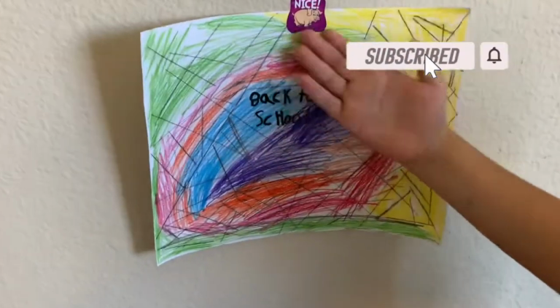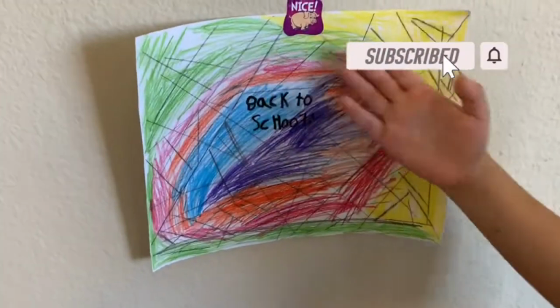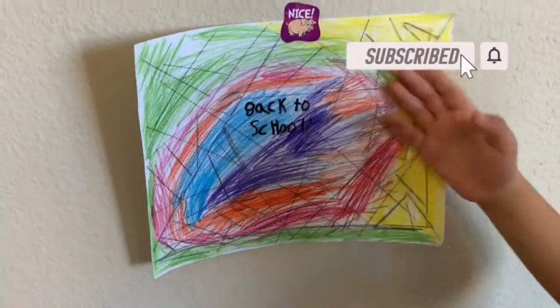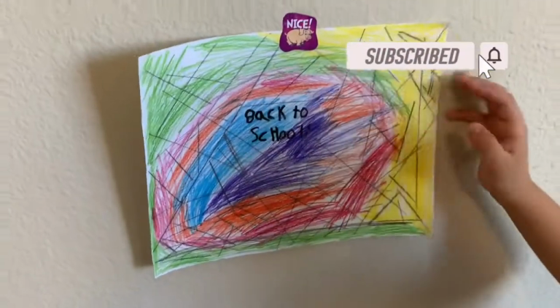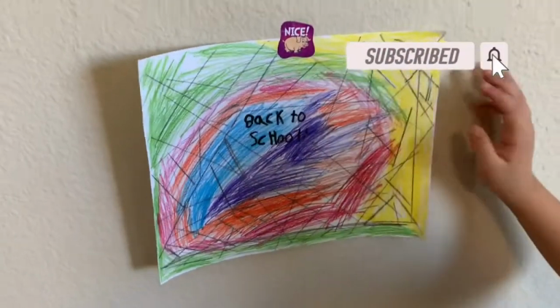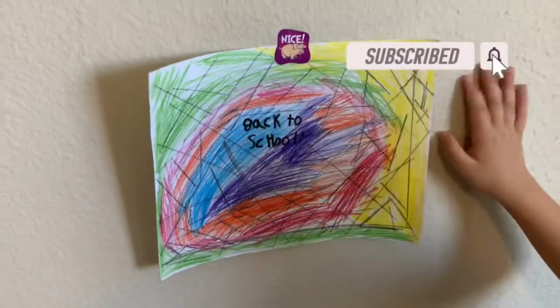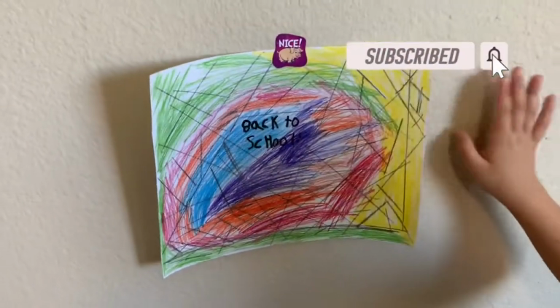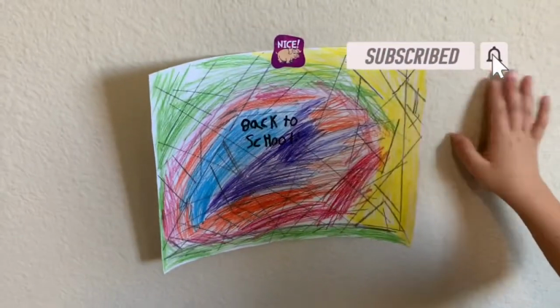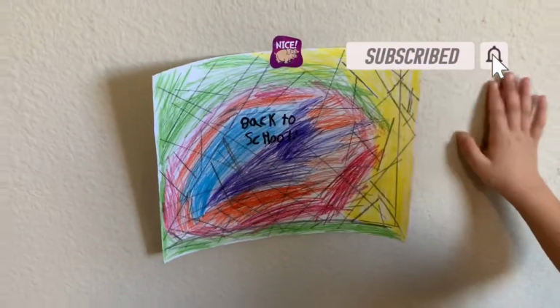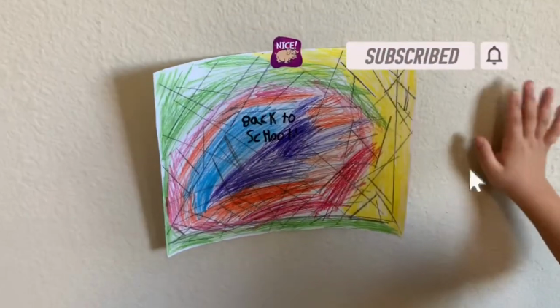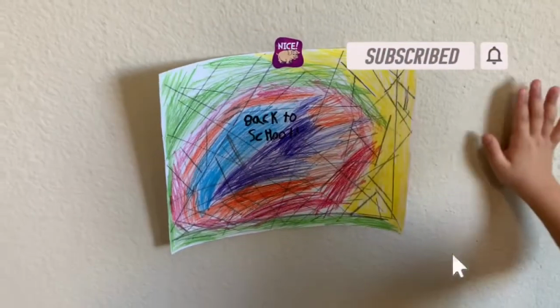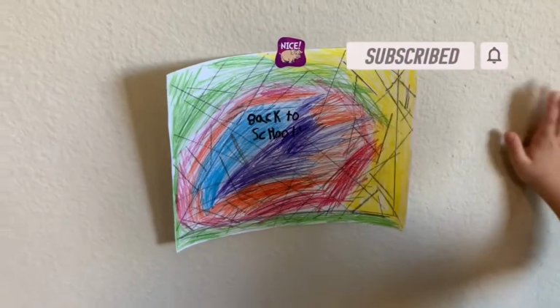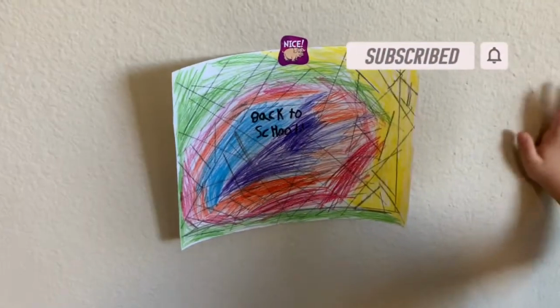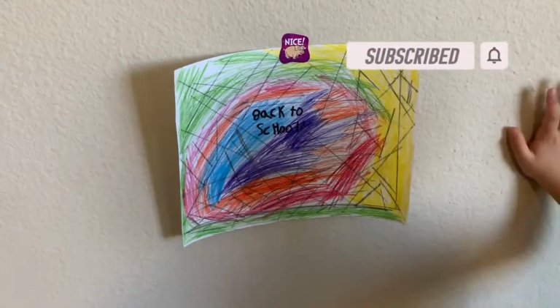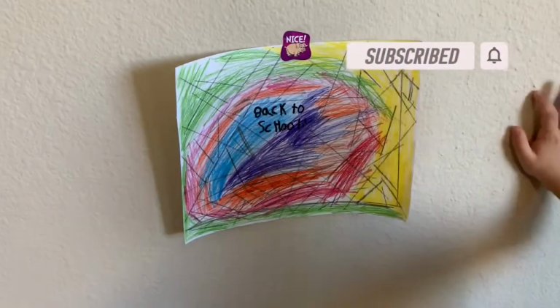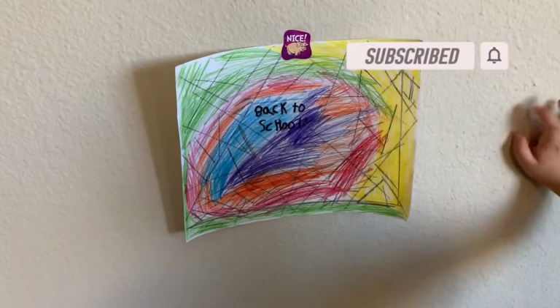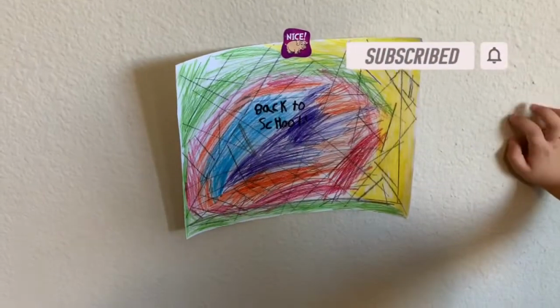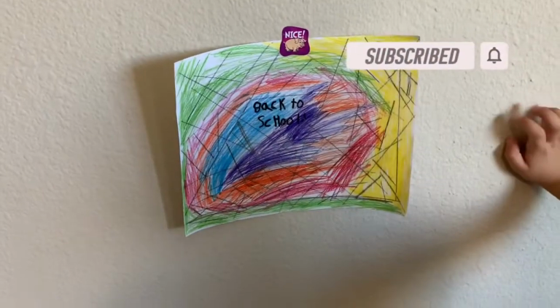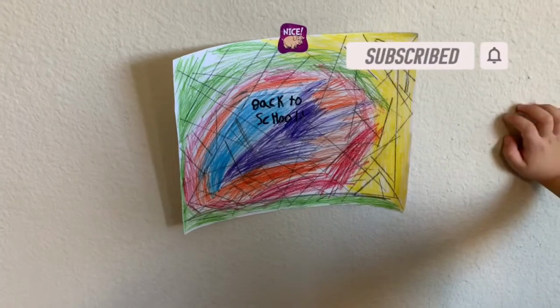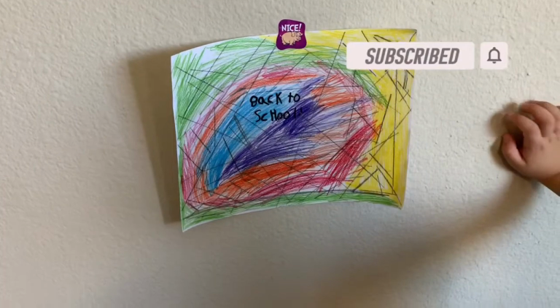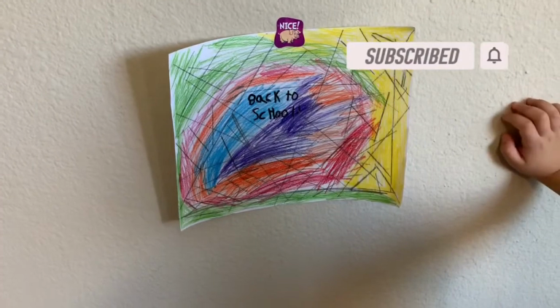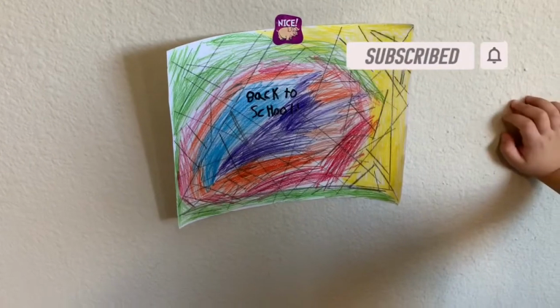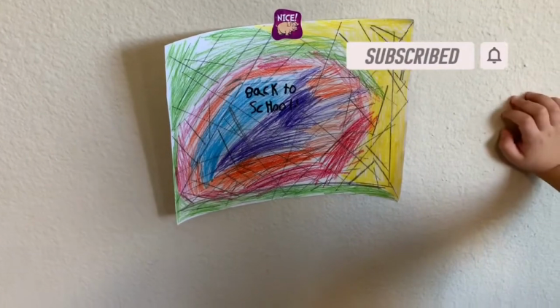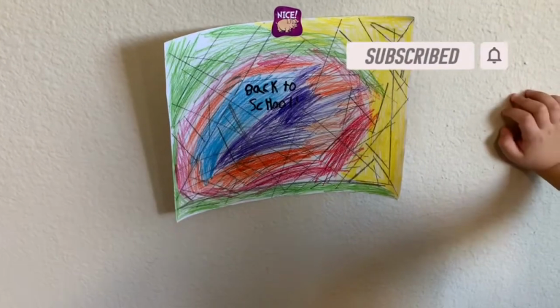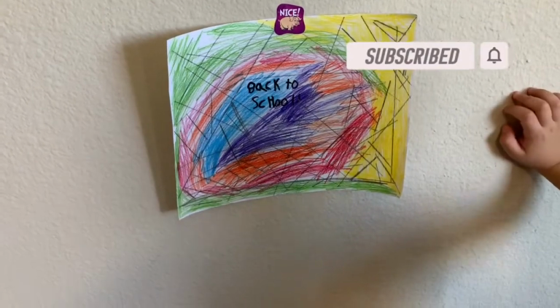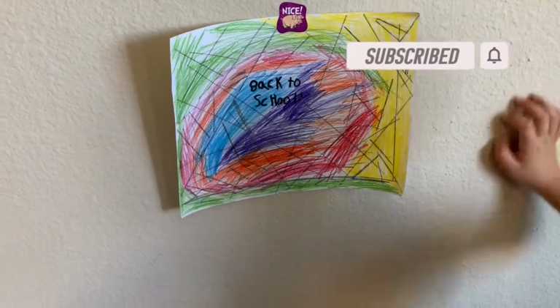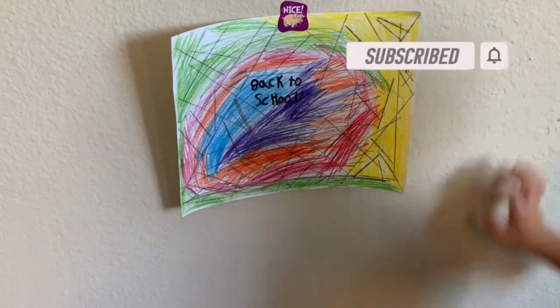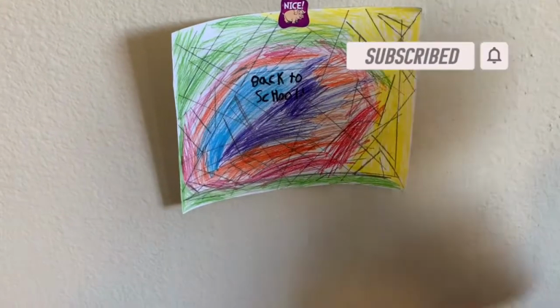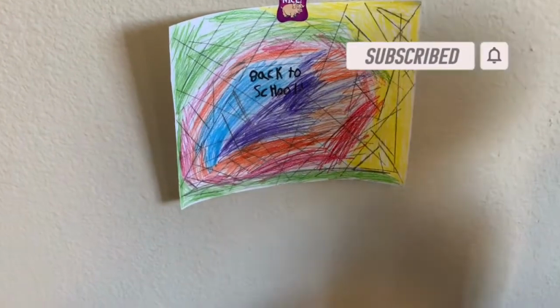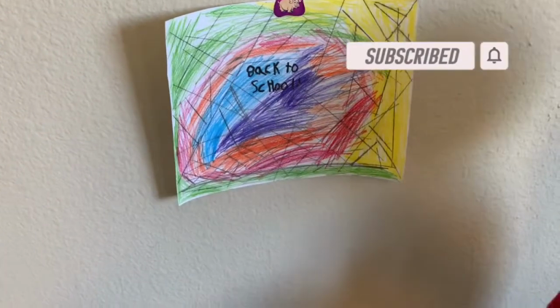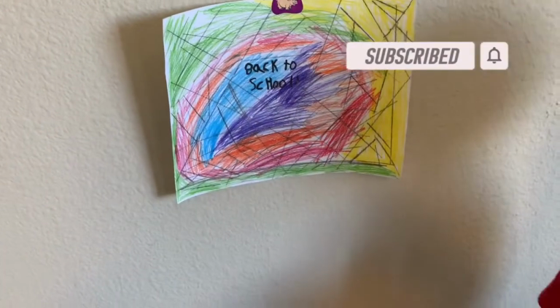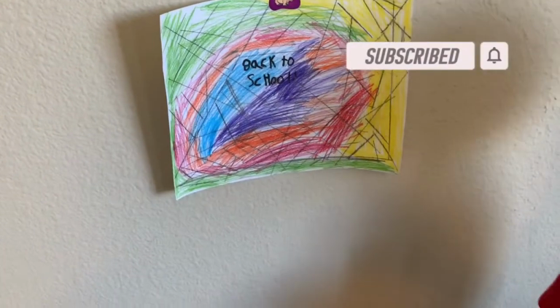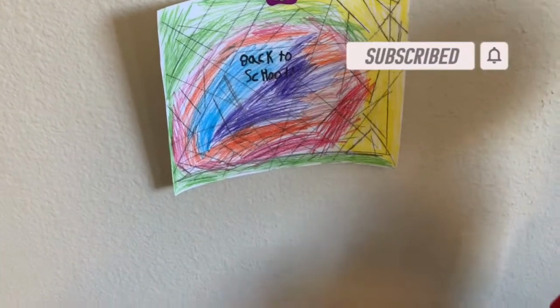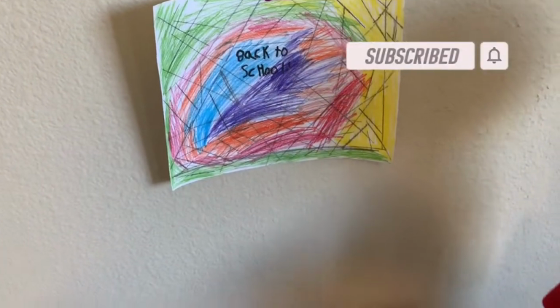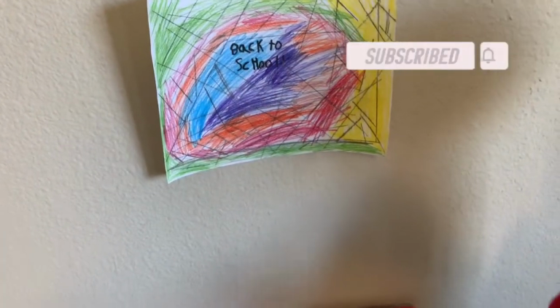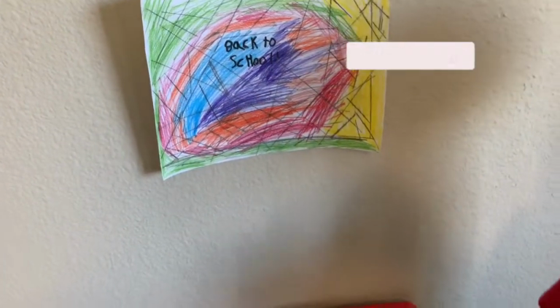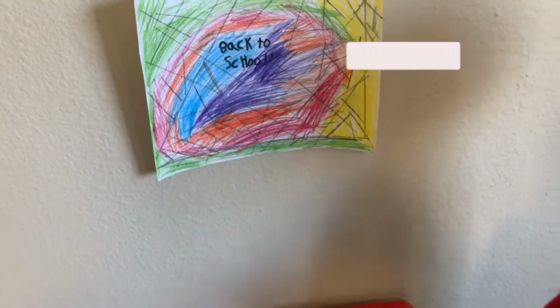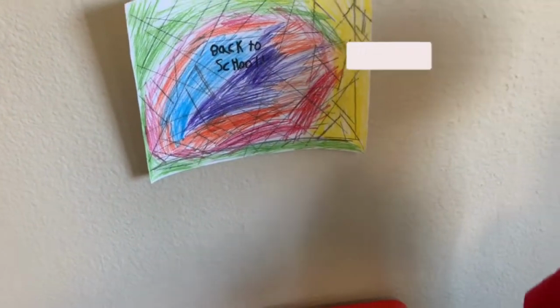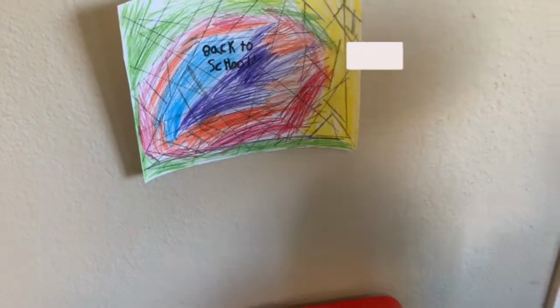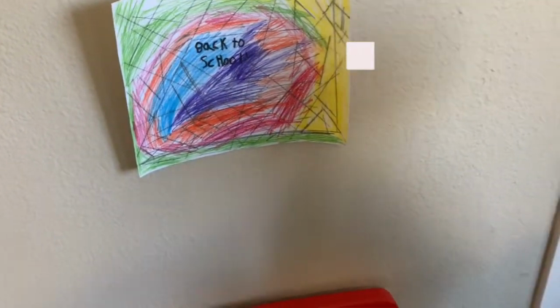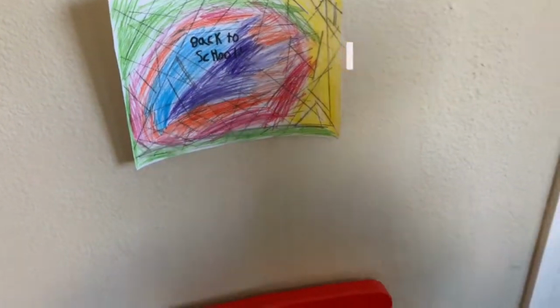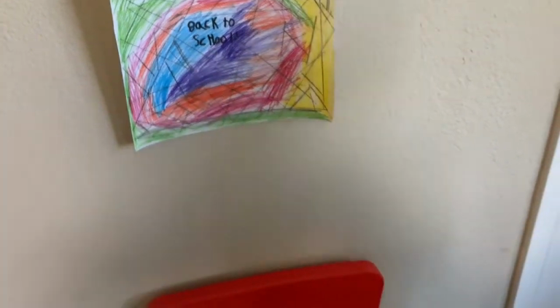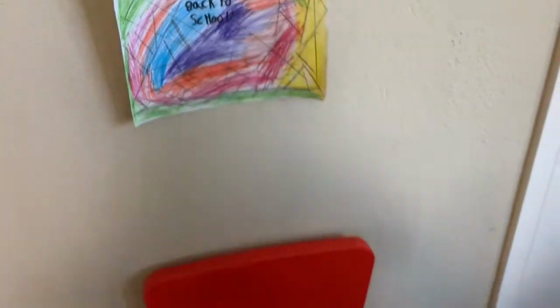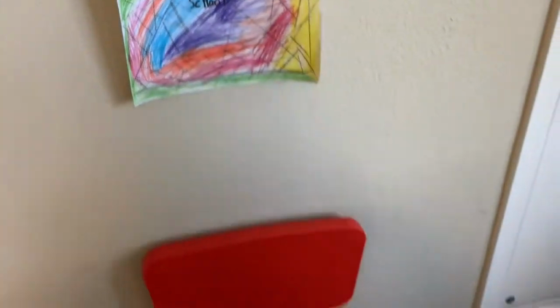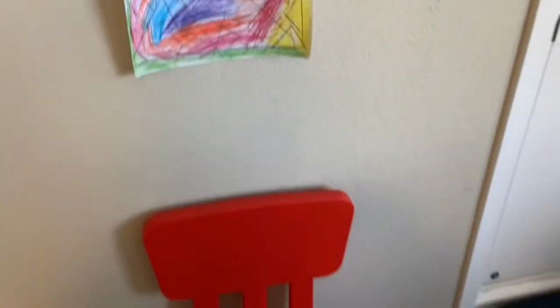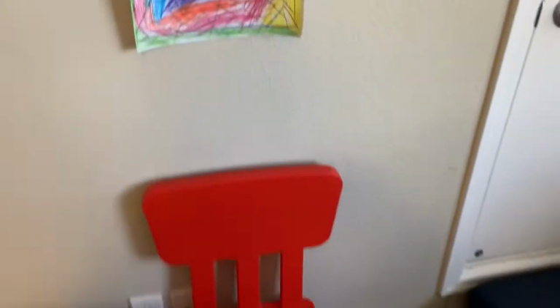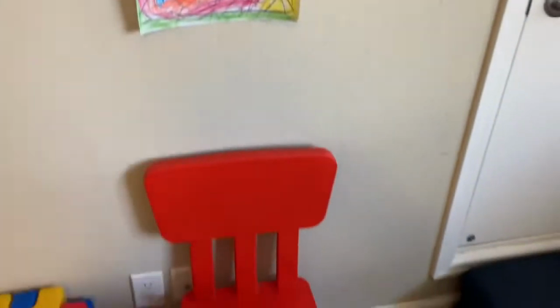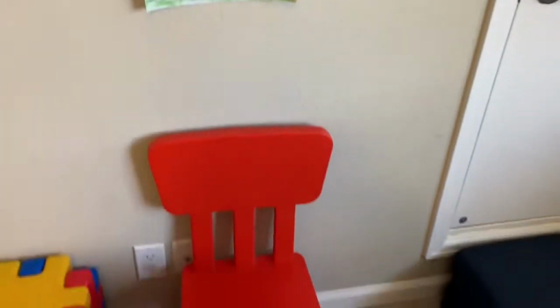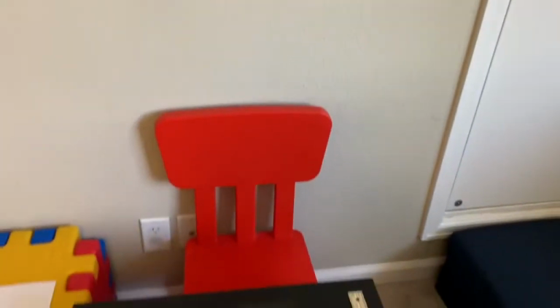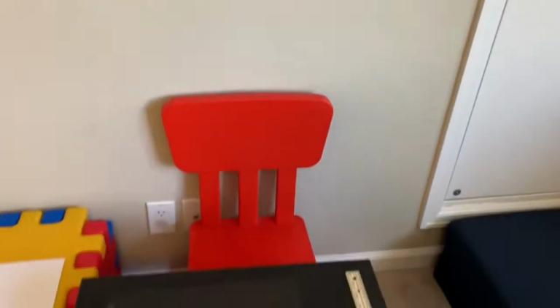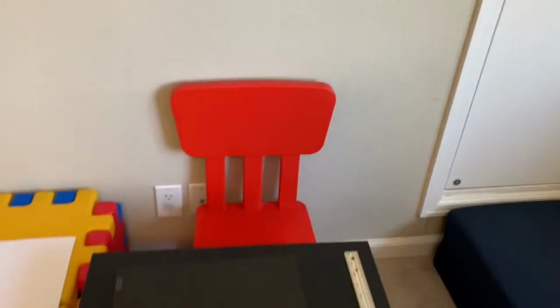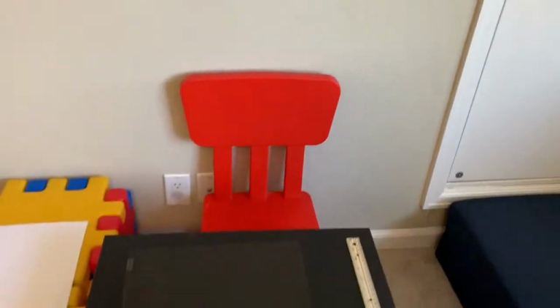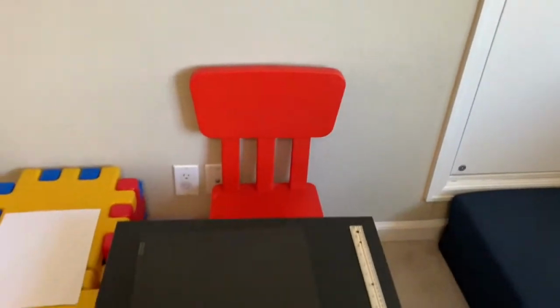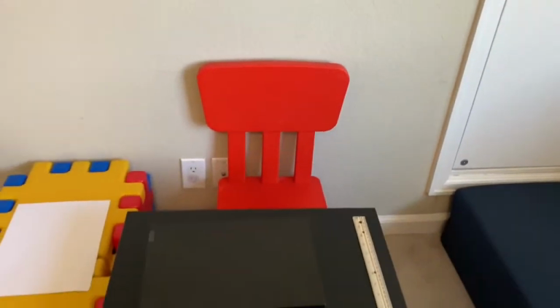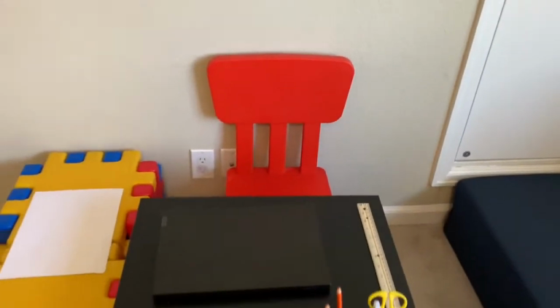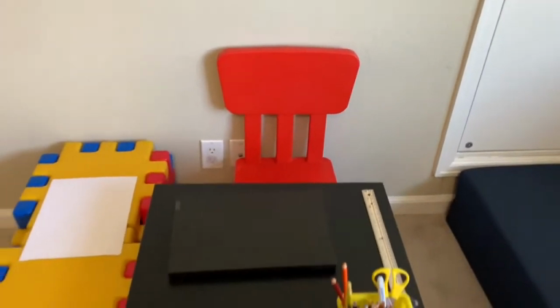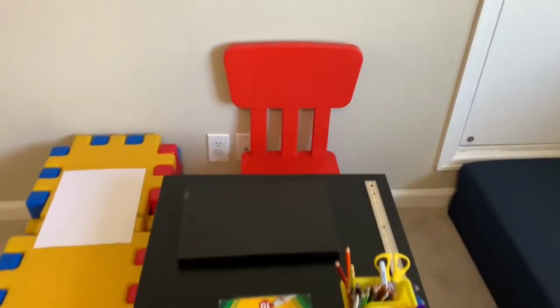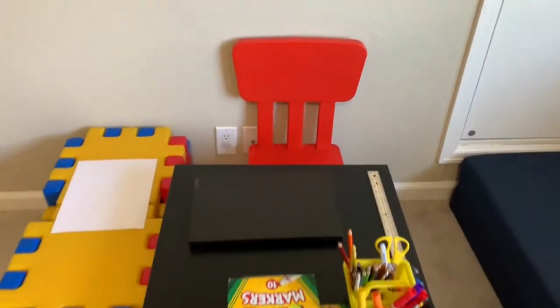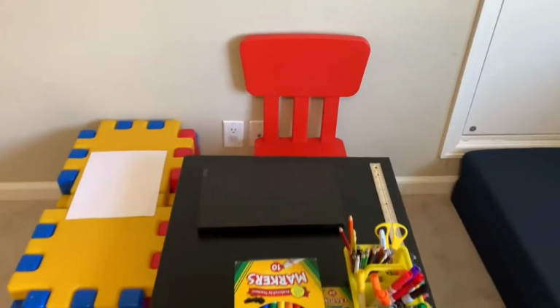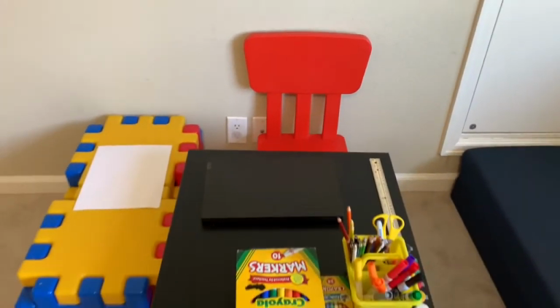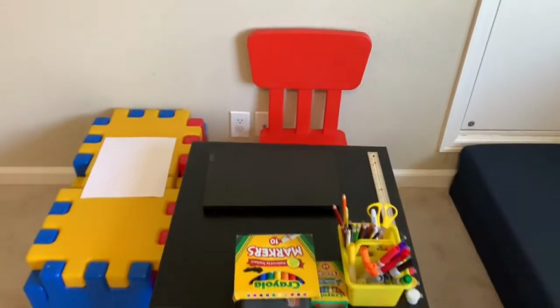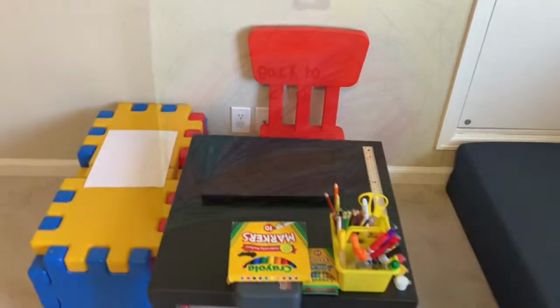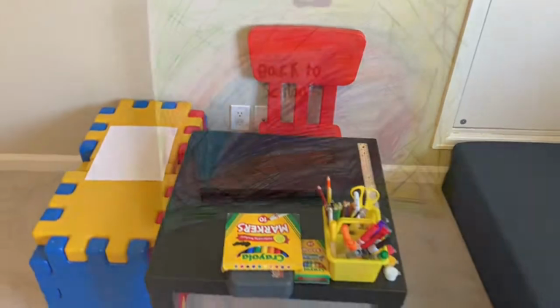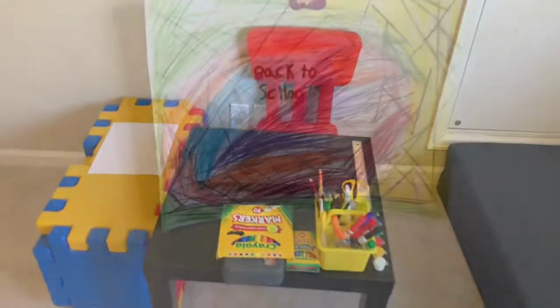We just put it on the wall as decoration. For now I'll give you a huge thumbs up — click subscribe, turn on channel notifications, see you guys later, bye!